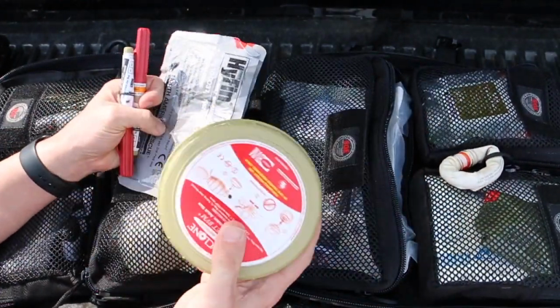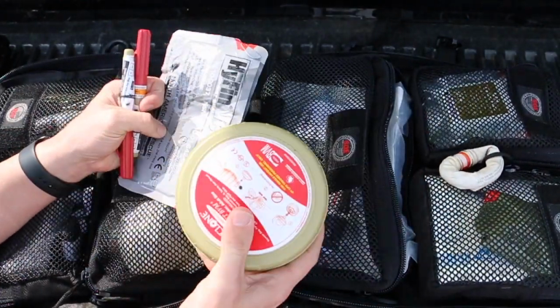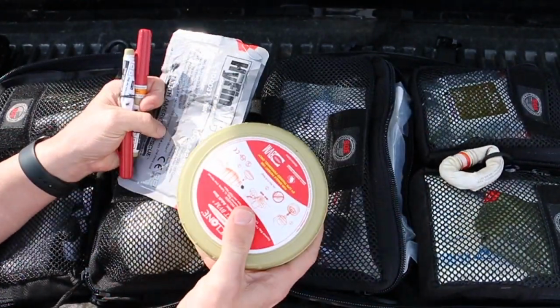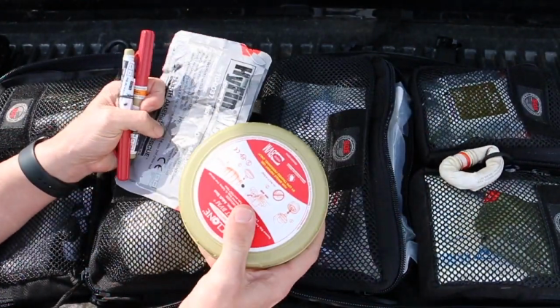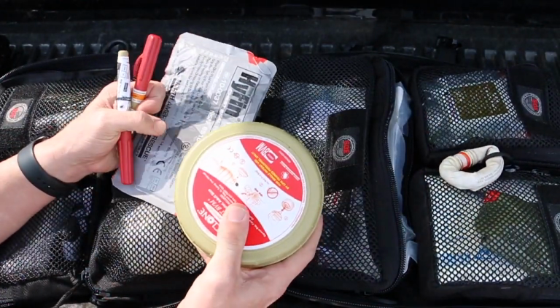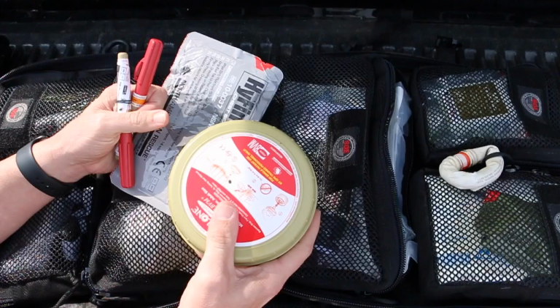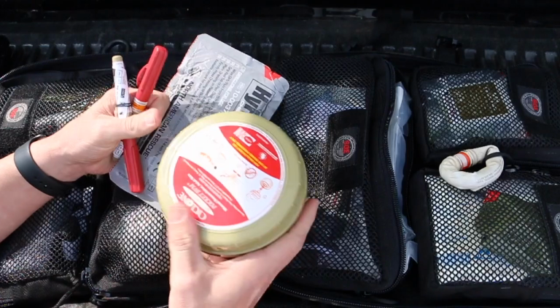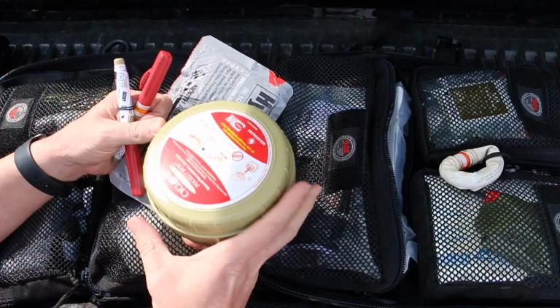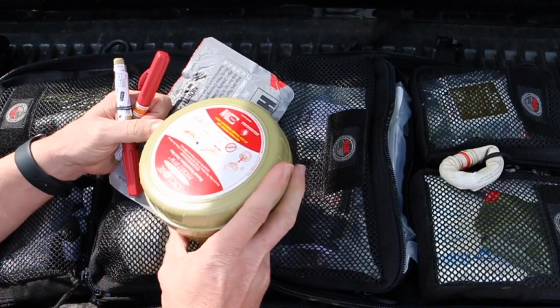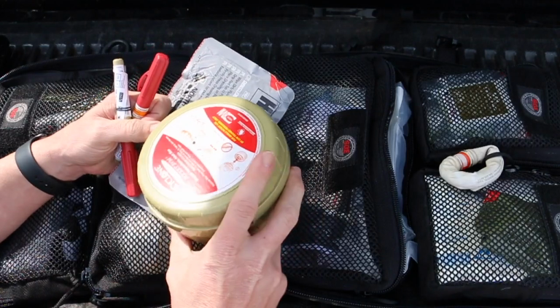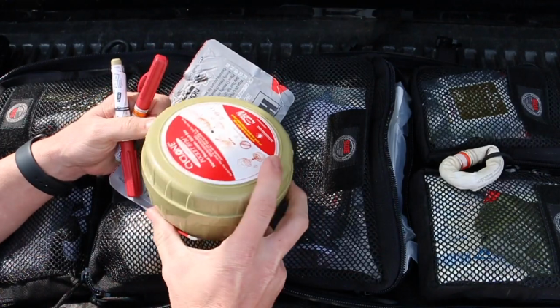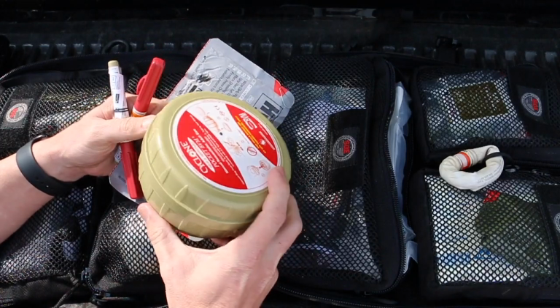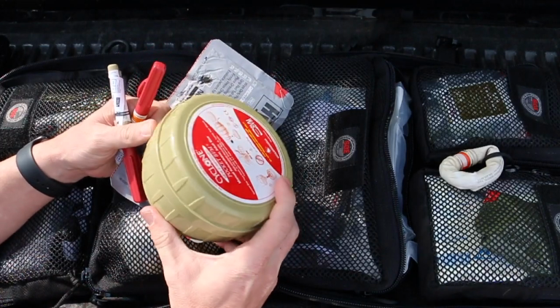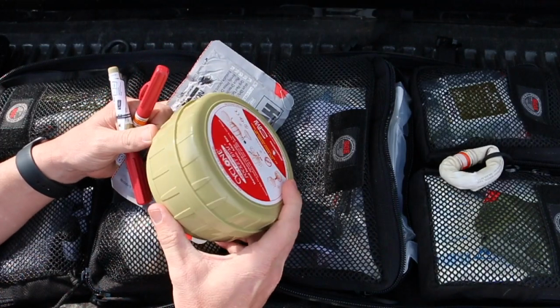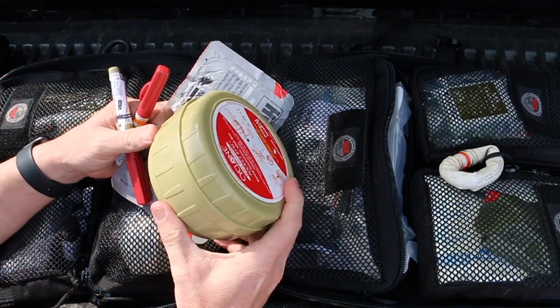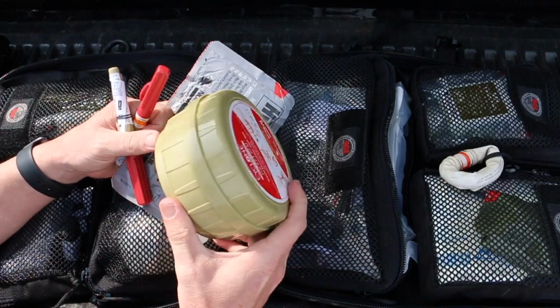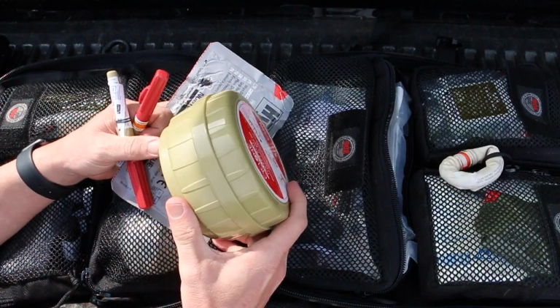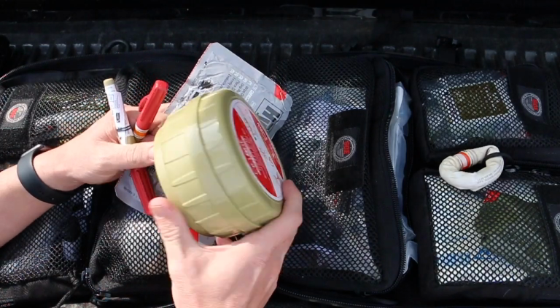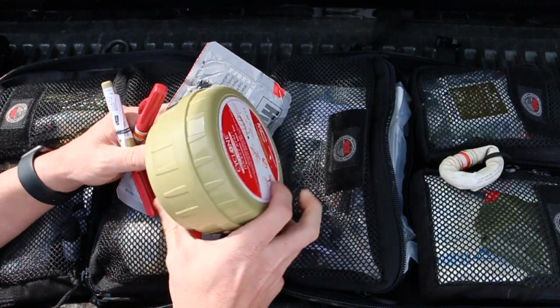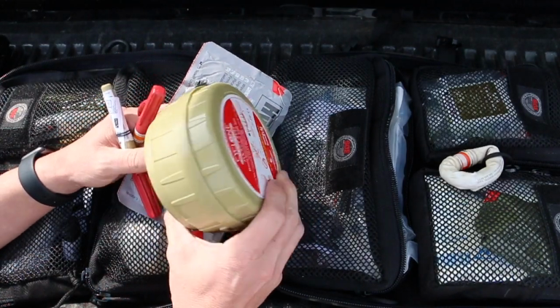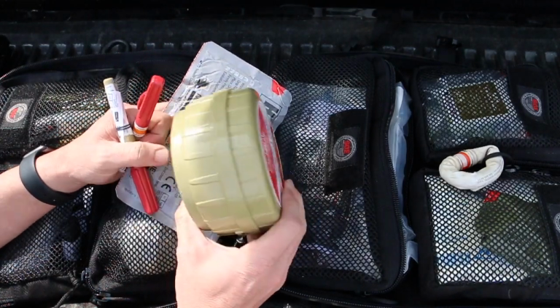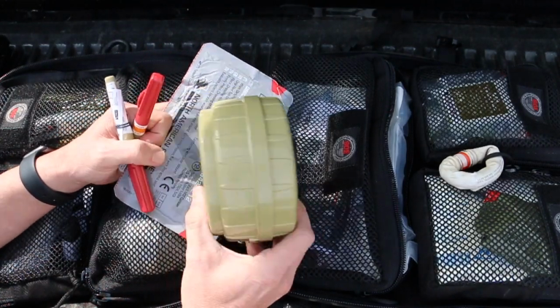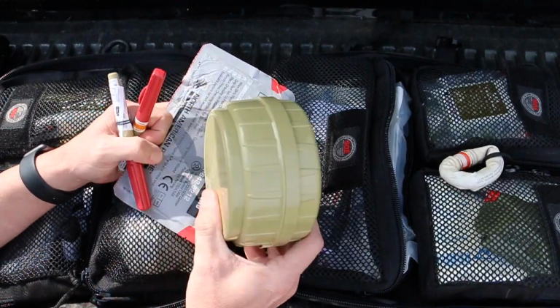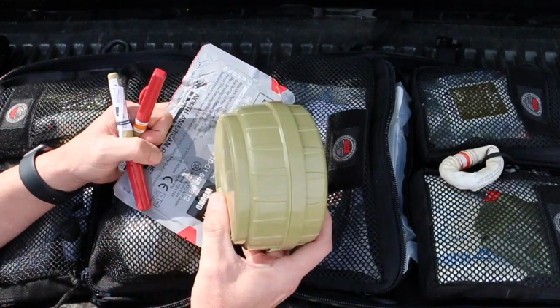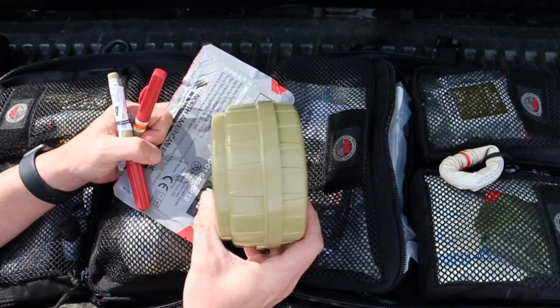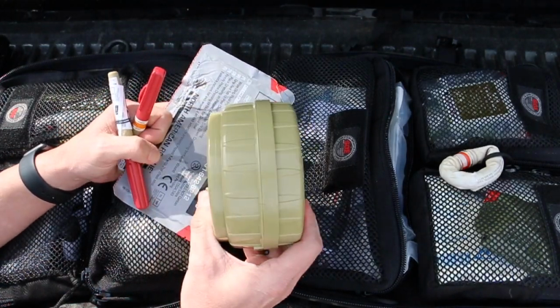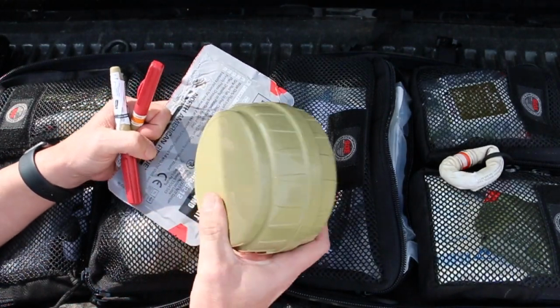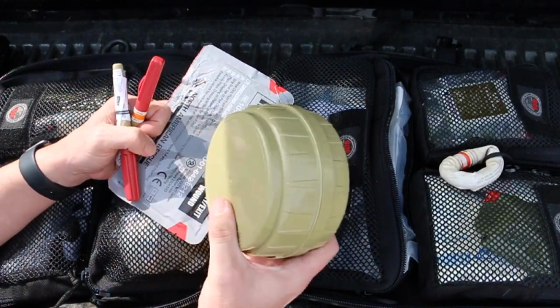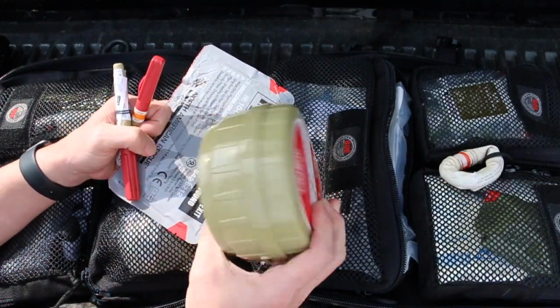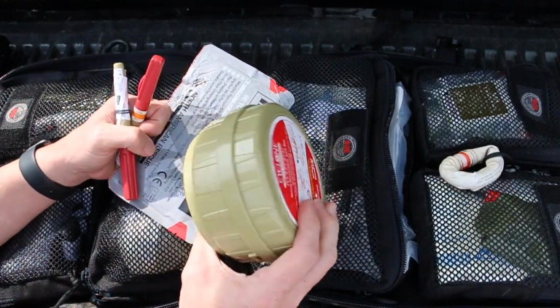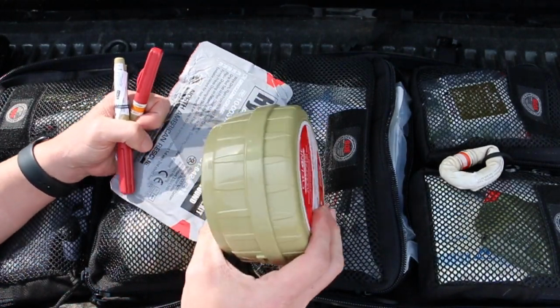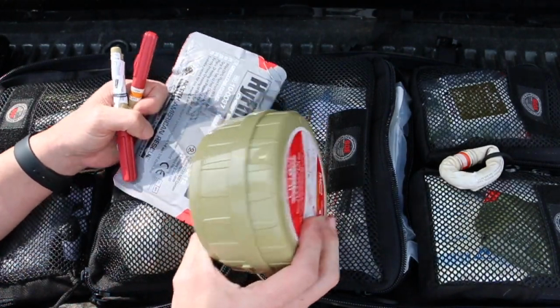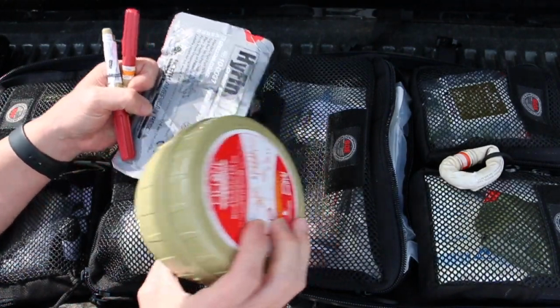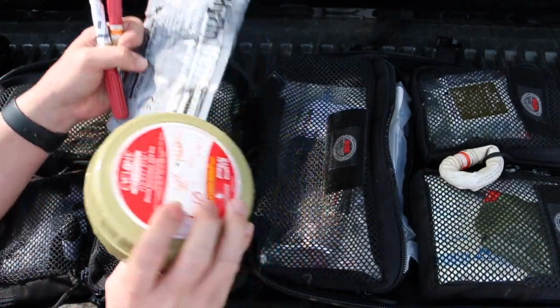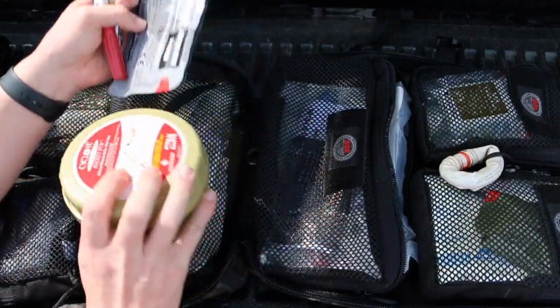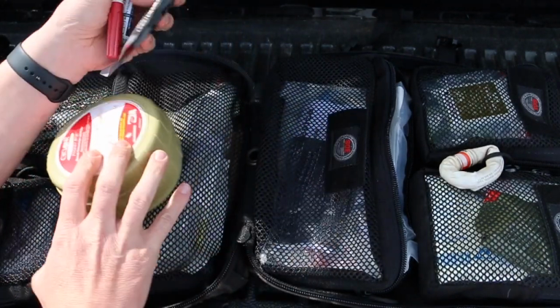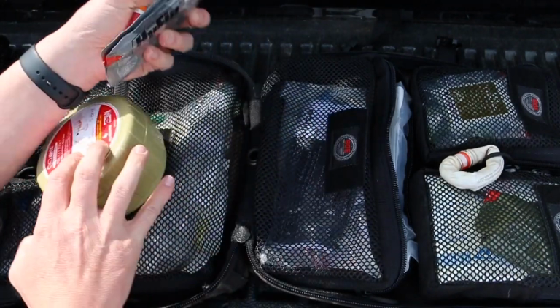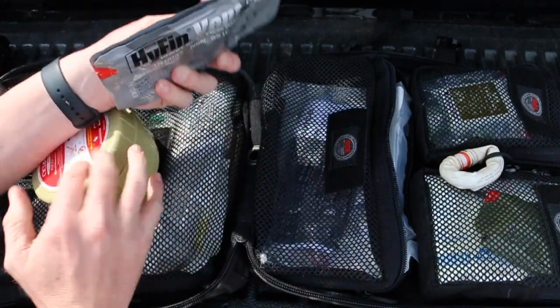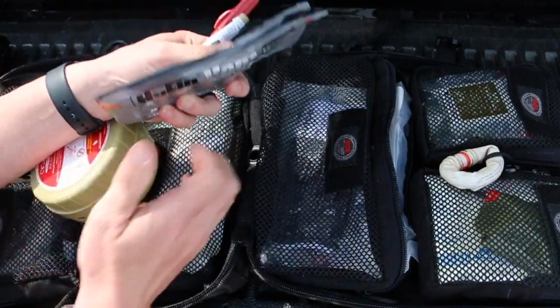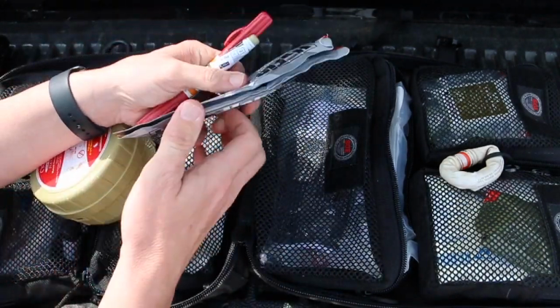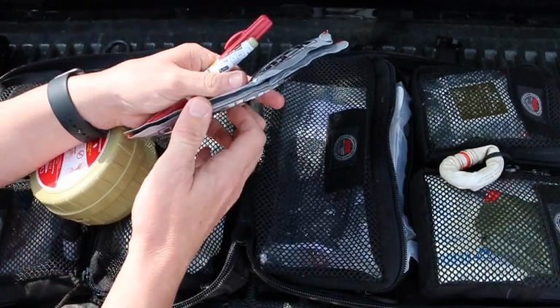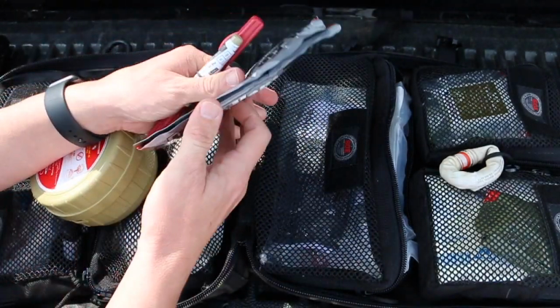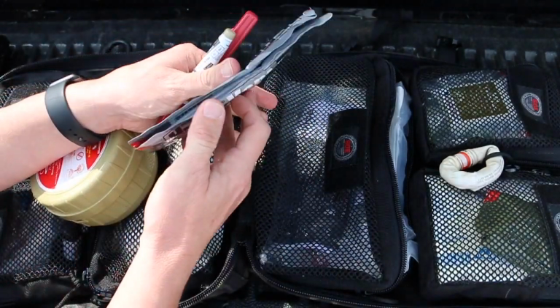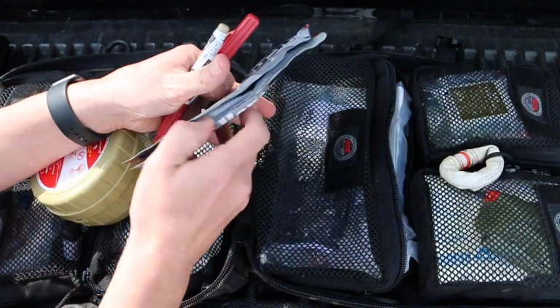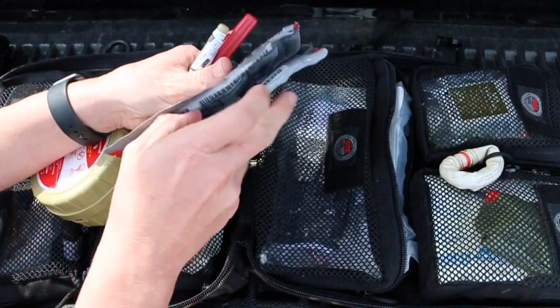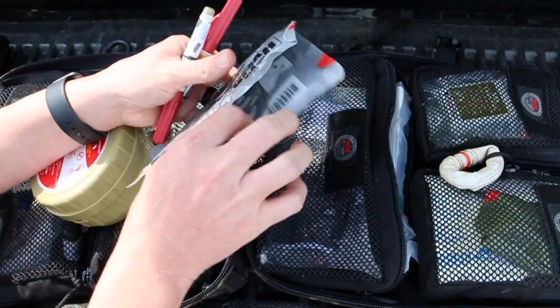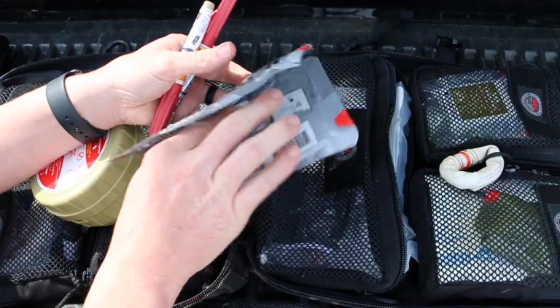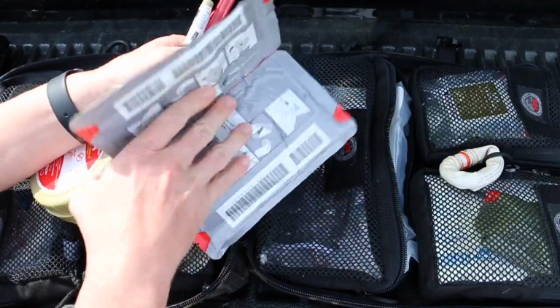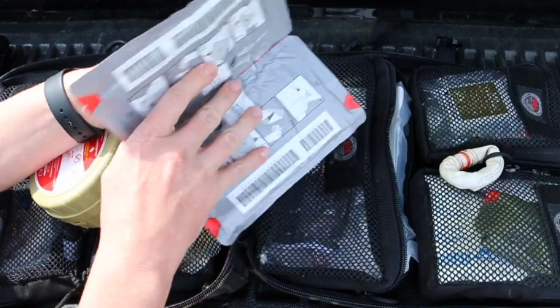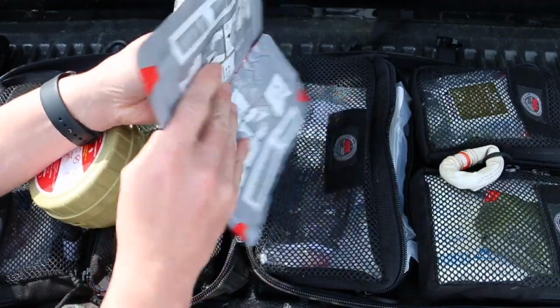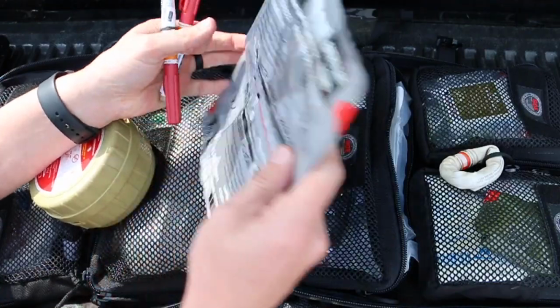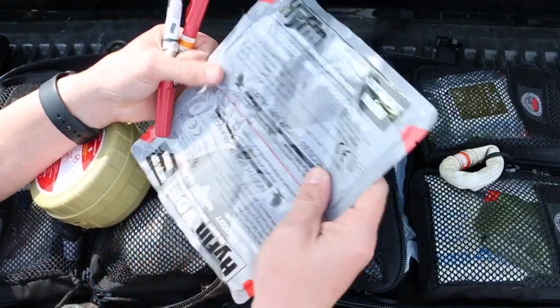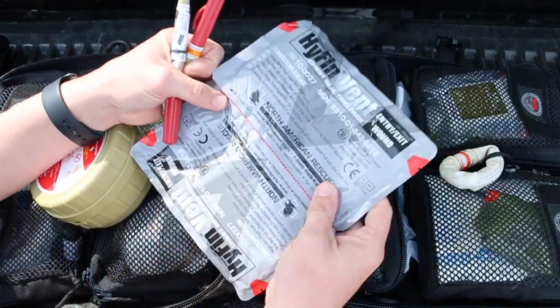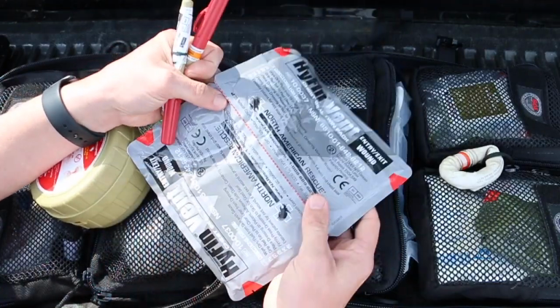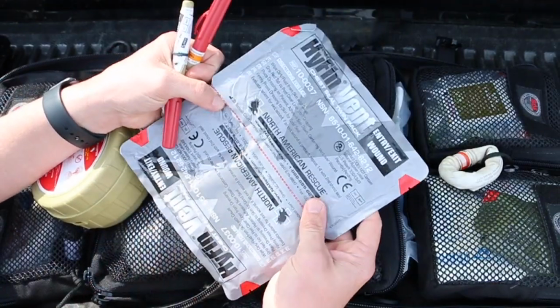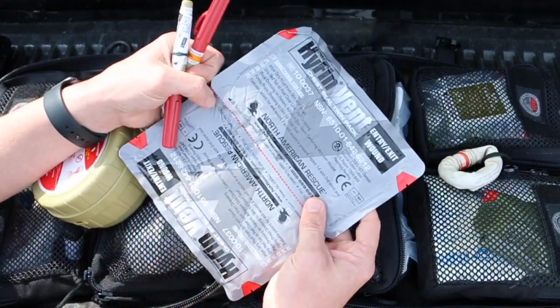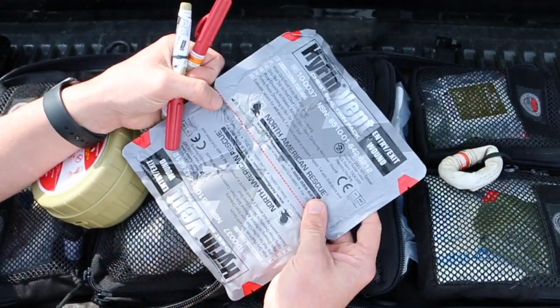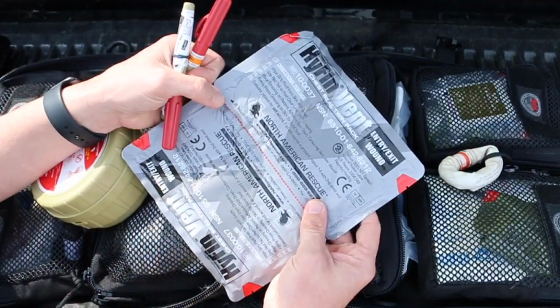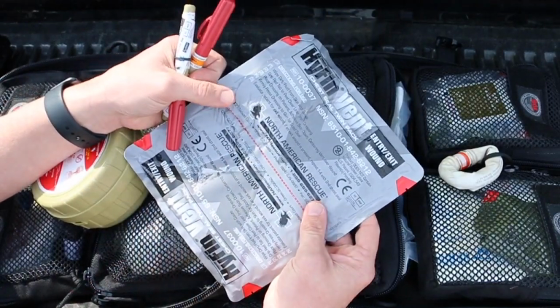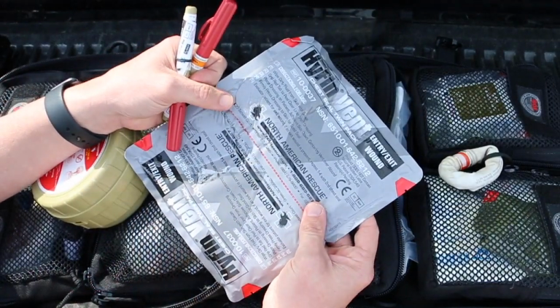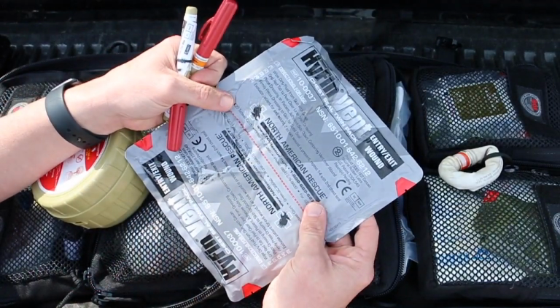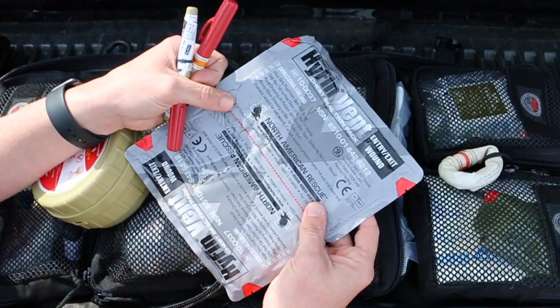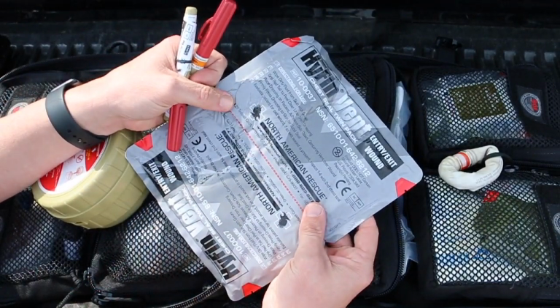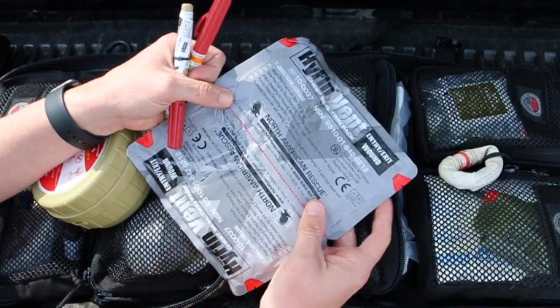I also have a bag valve mask — this is one of the pocket editions, so it's a super small adult BVM. And dual vented chest seals as well.